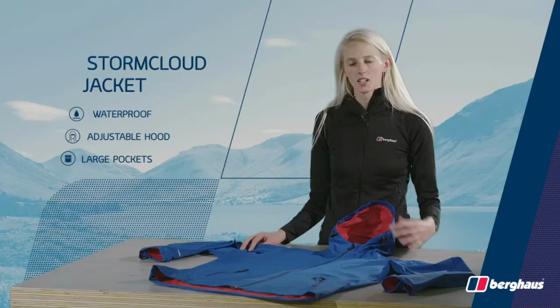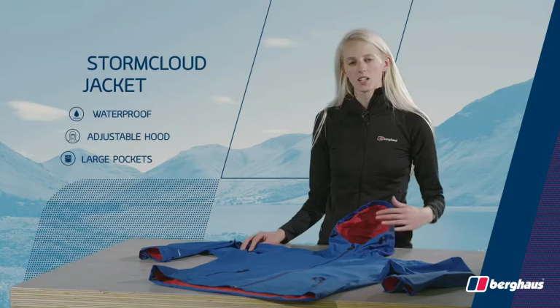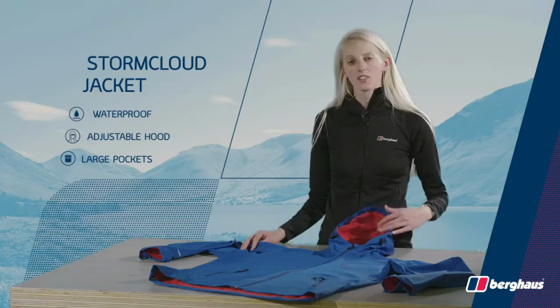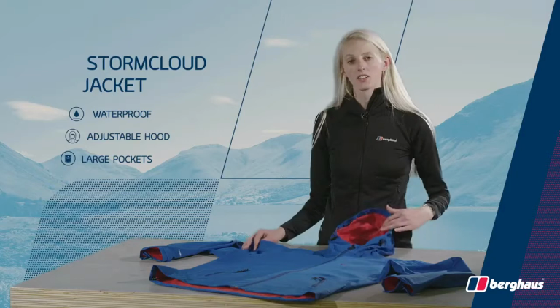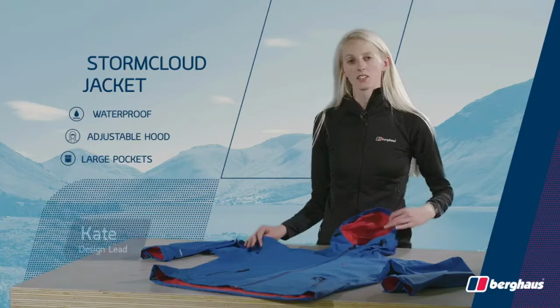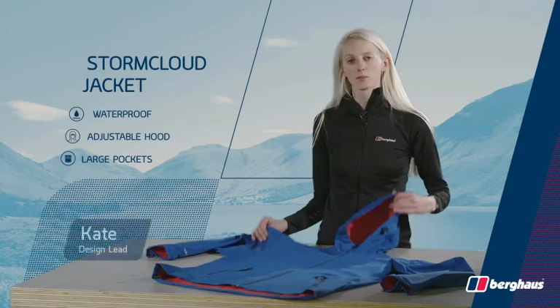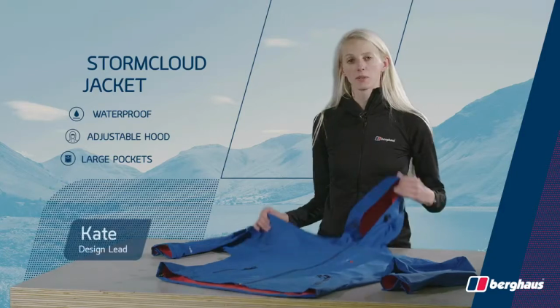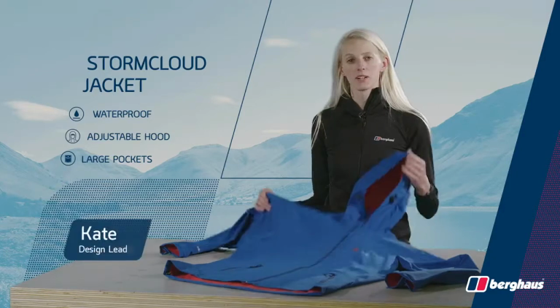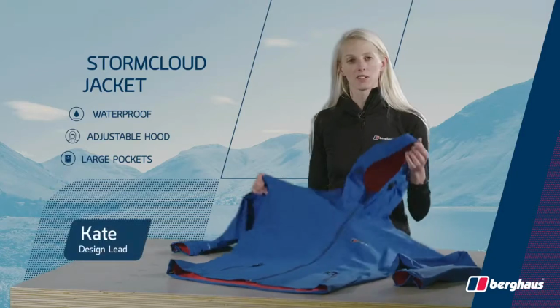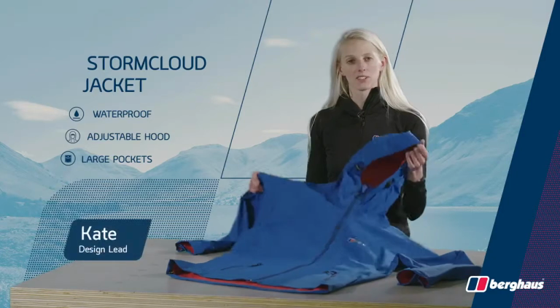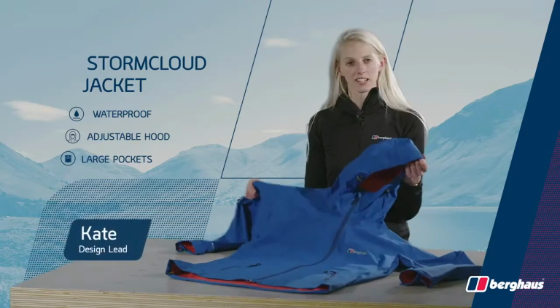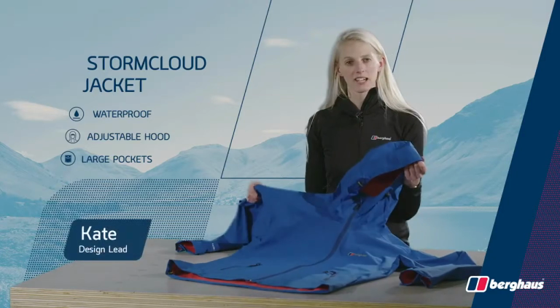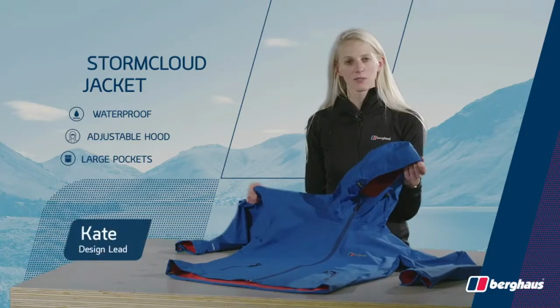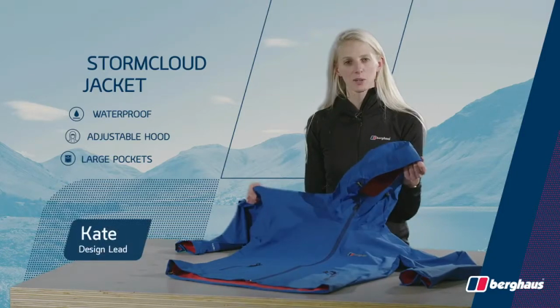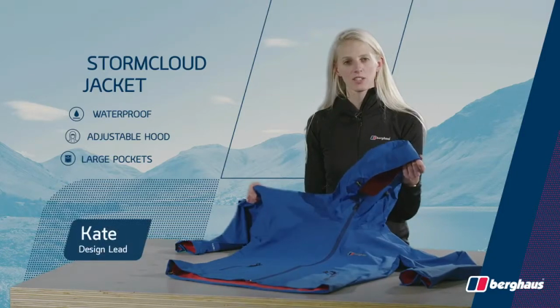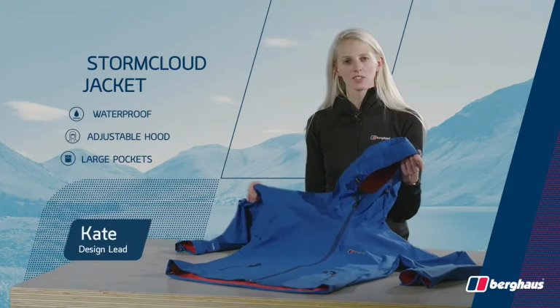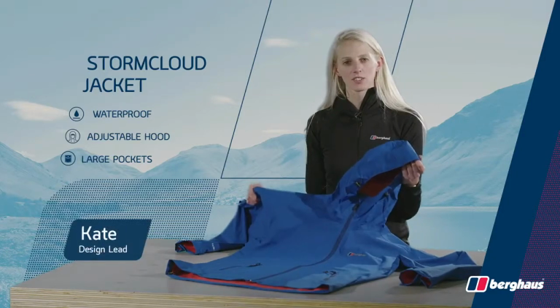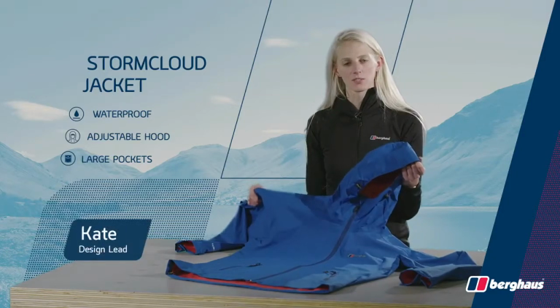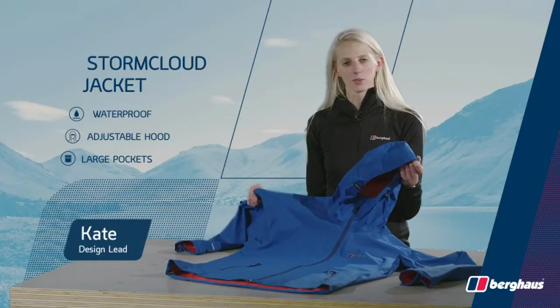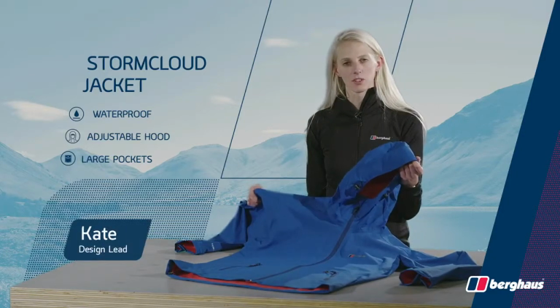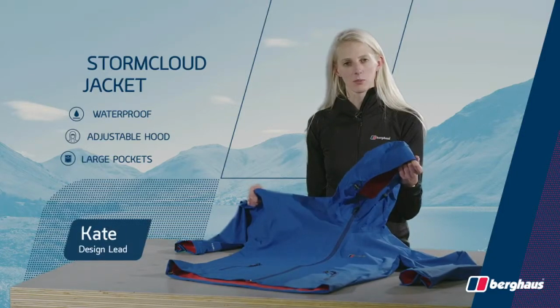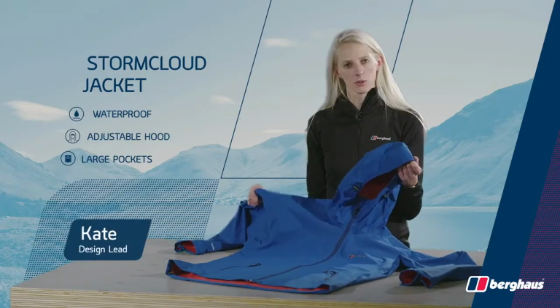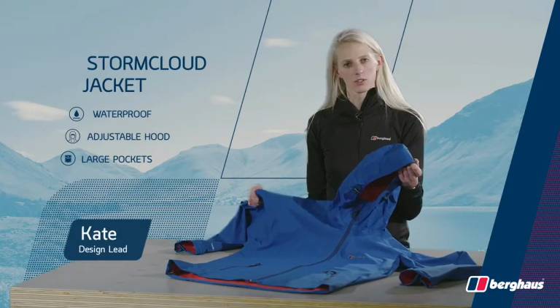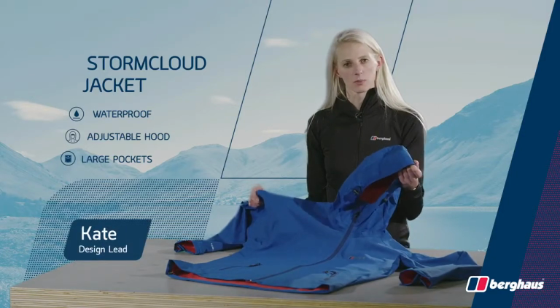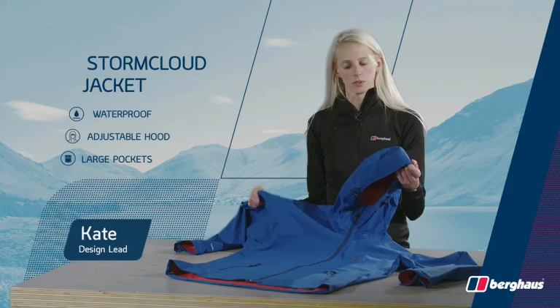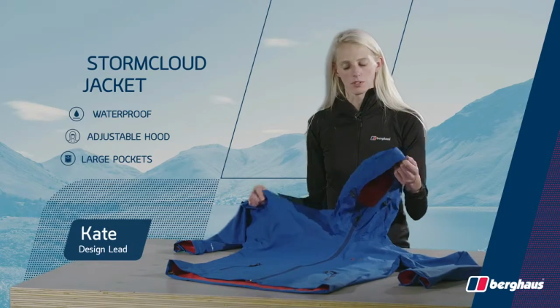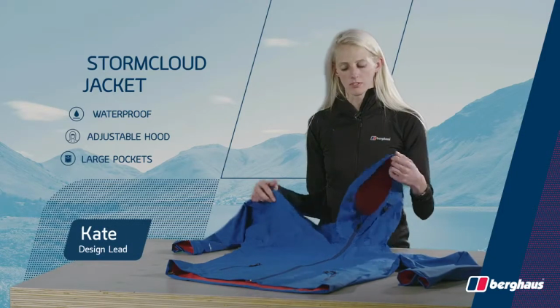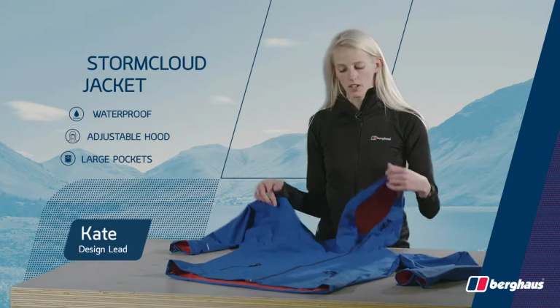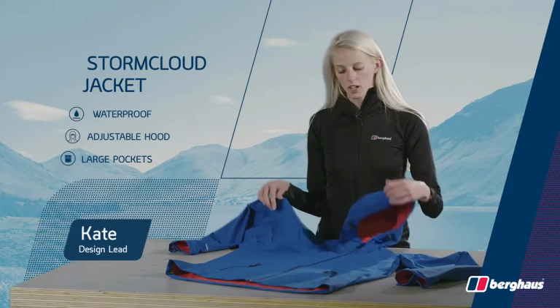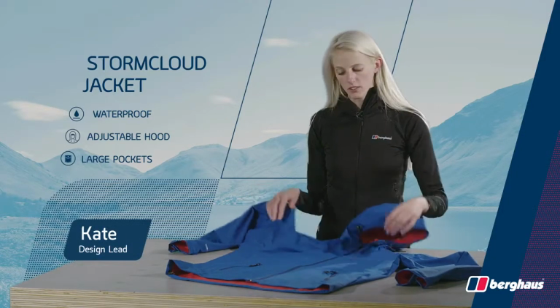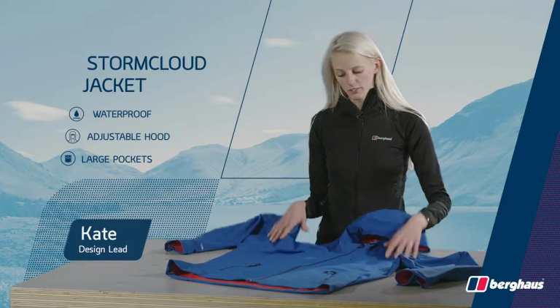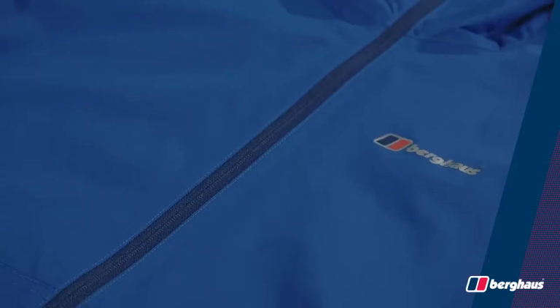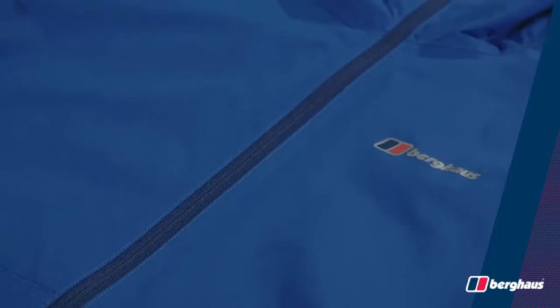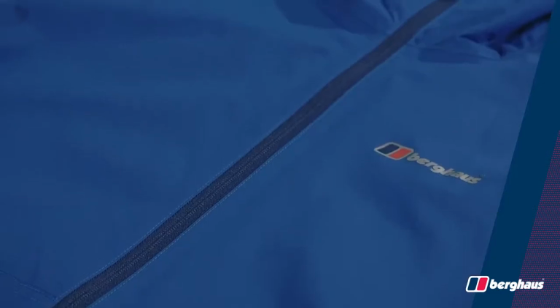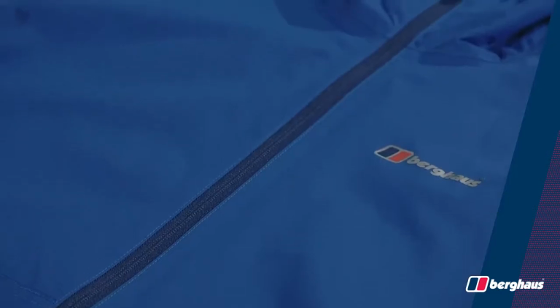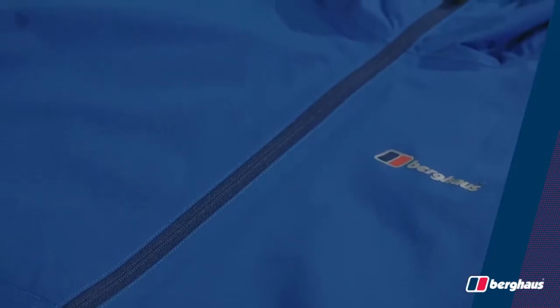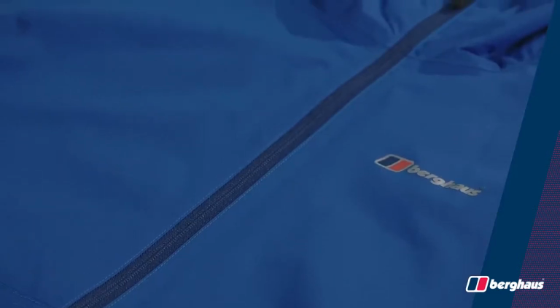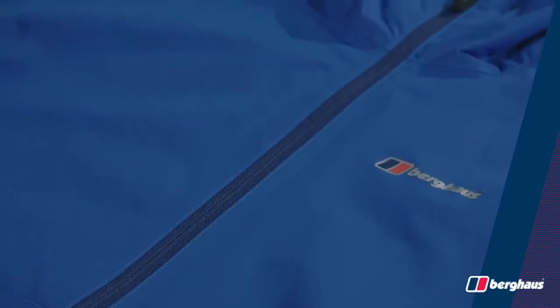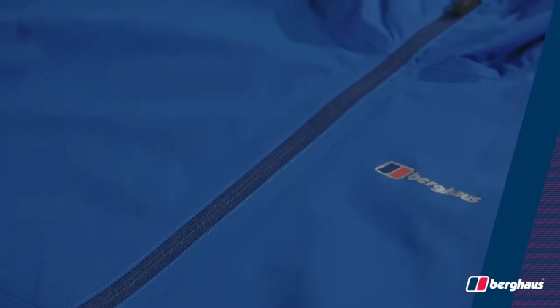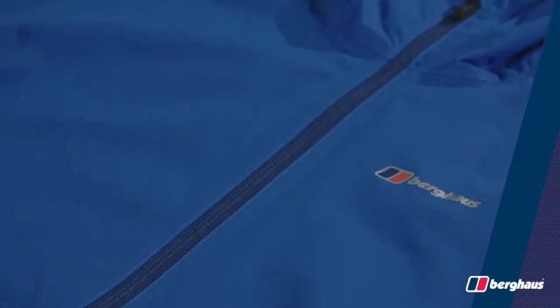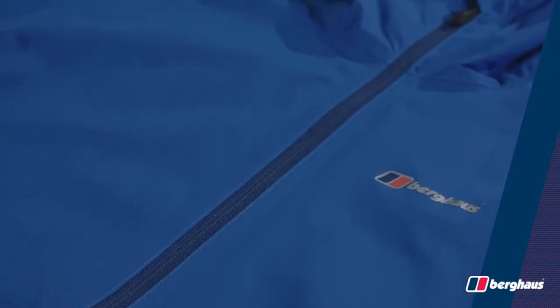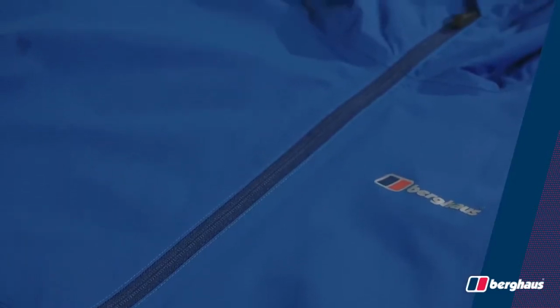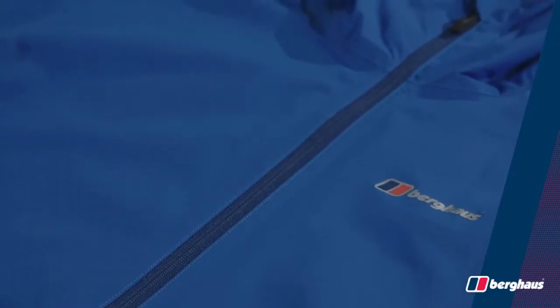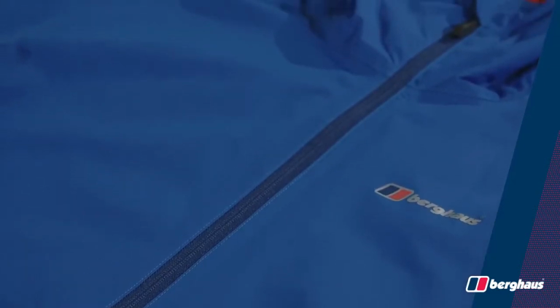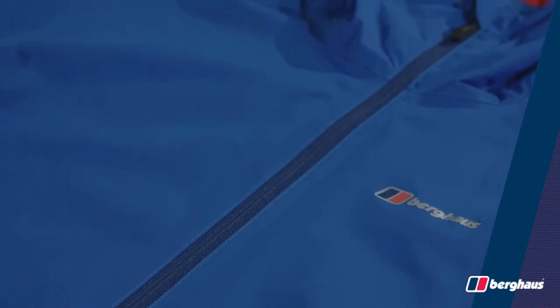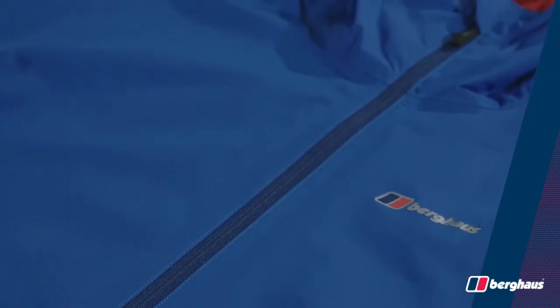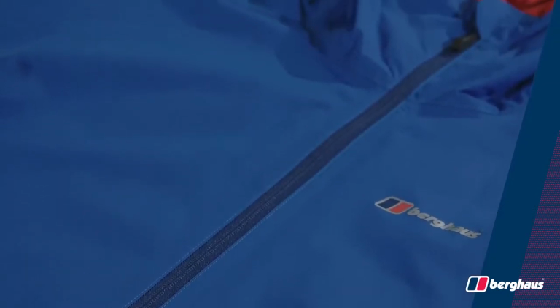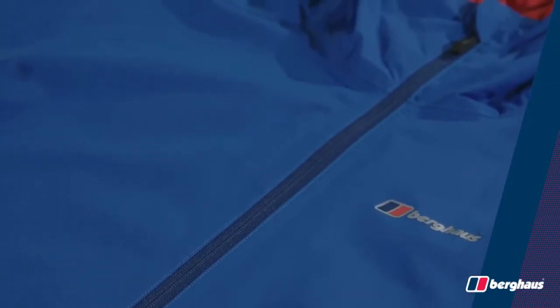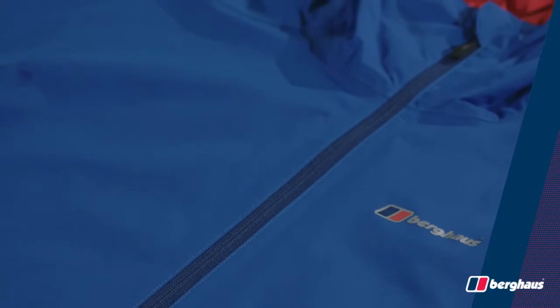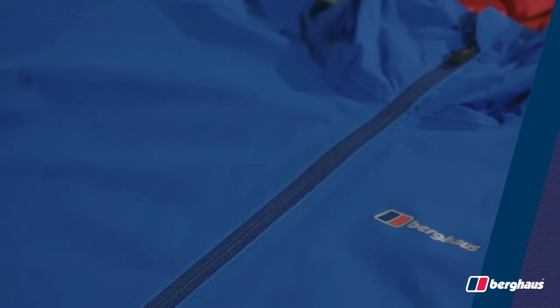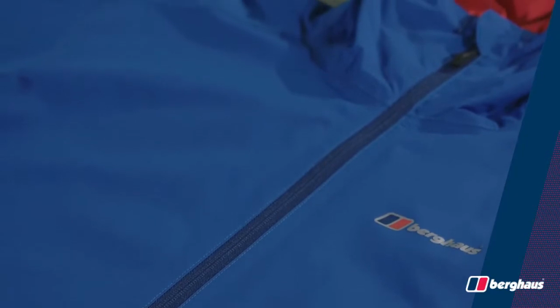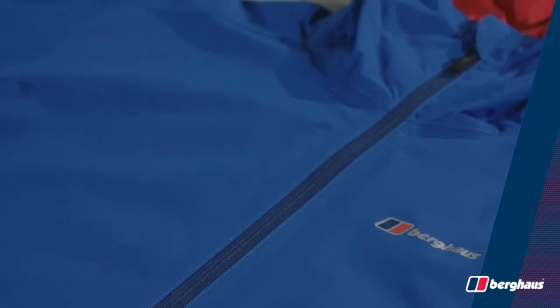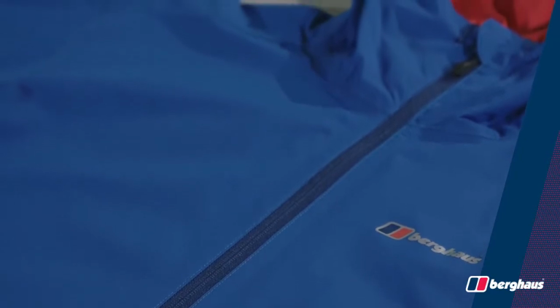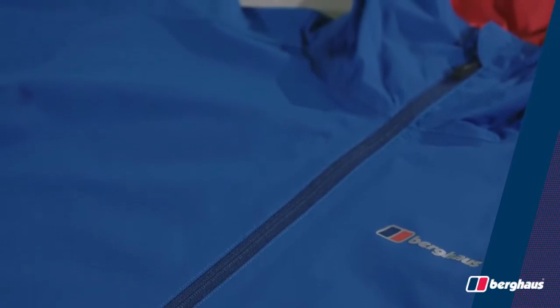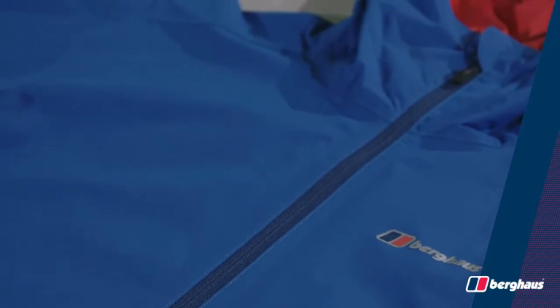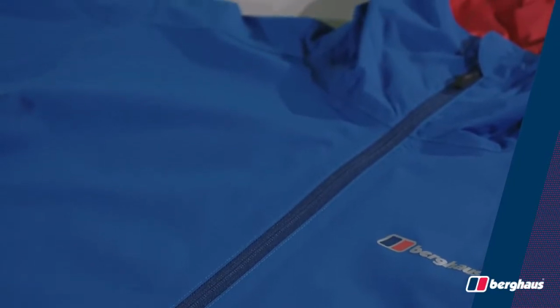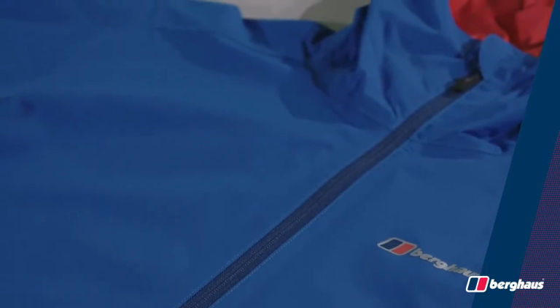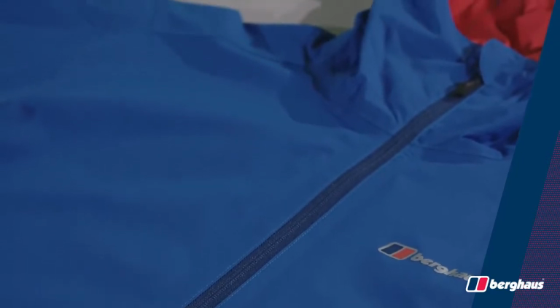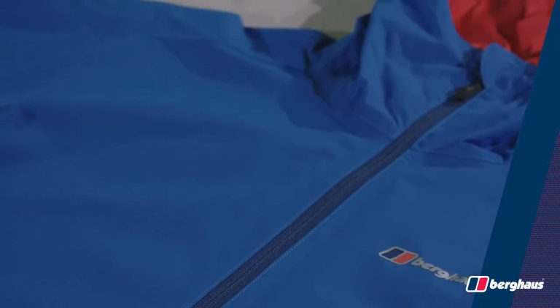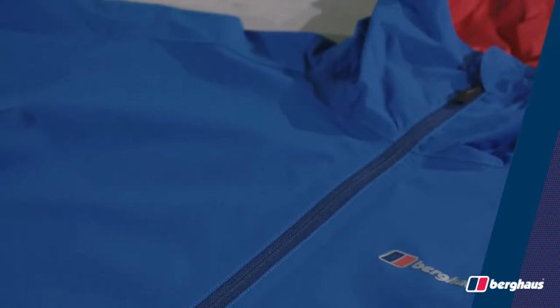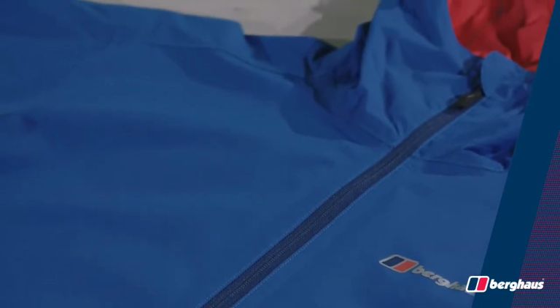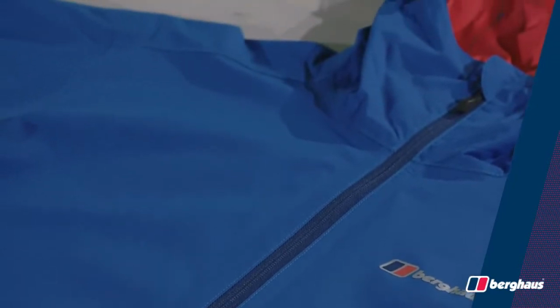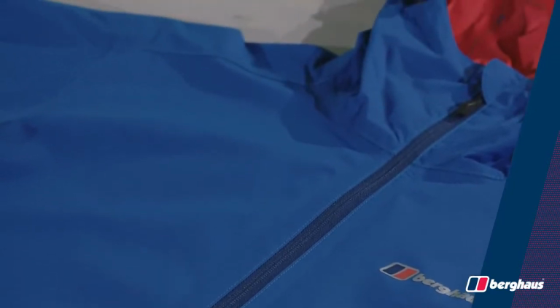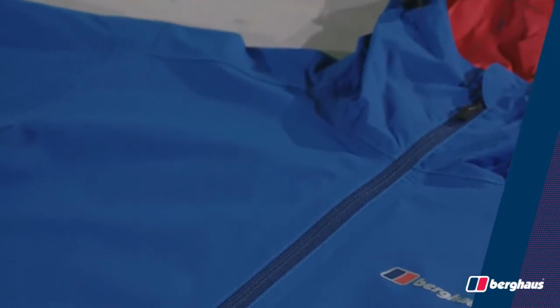The StormCloud is a lightweight, trustworthy waterproof jacket. The fully waterproof and breathable HydroShell provides the protection that you need.